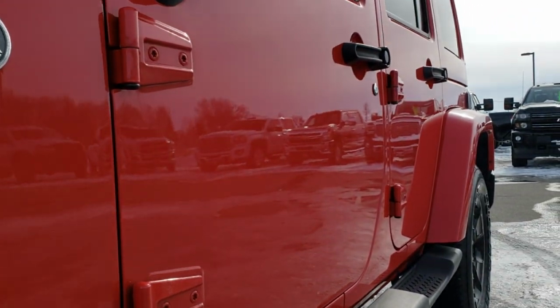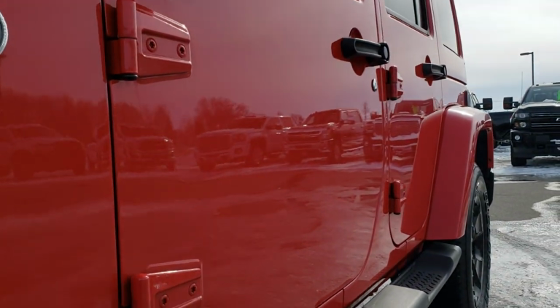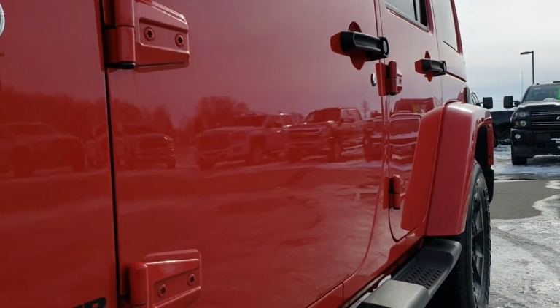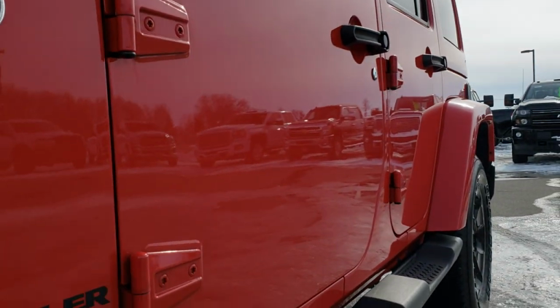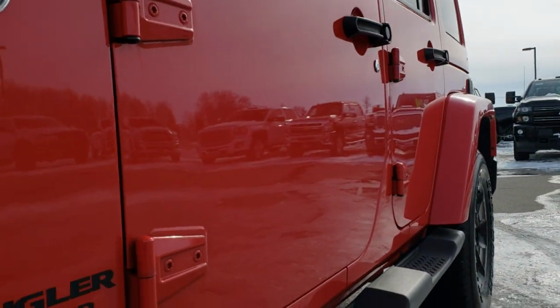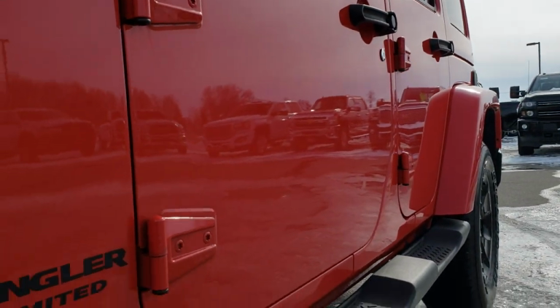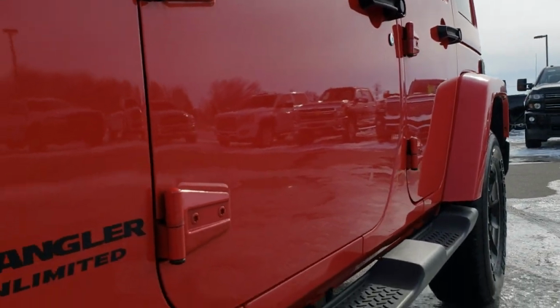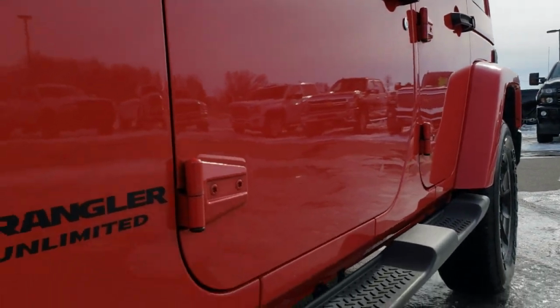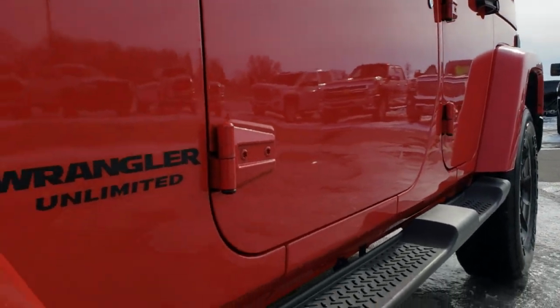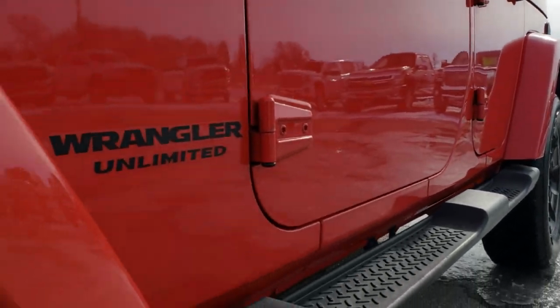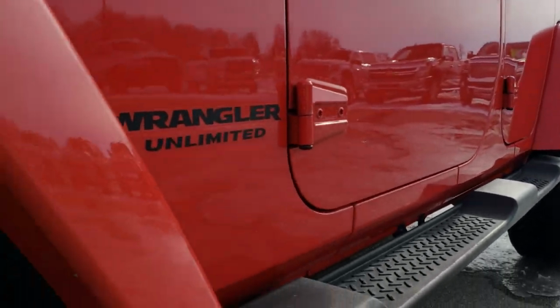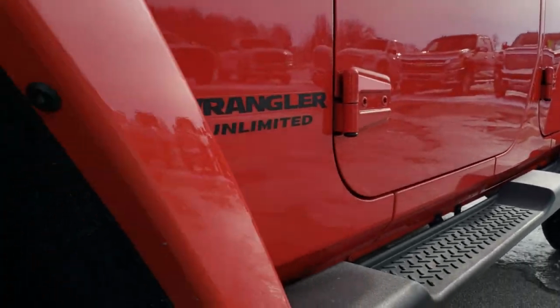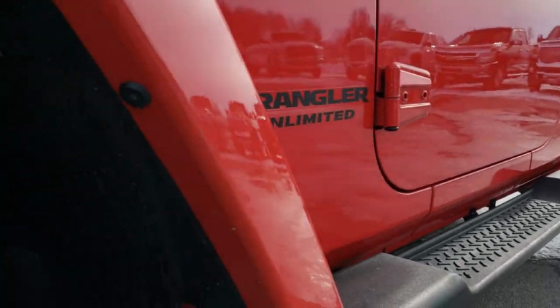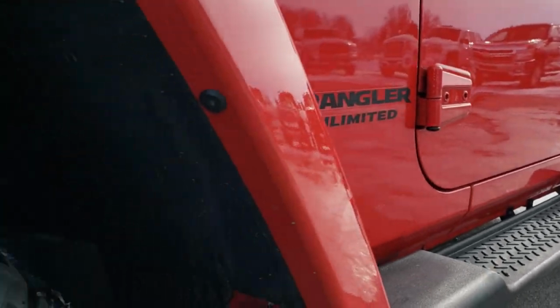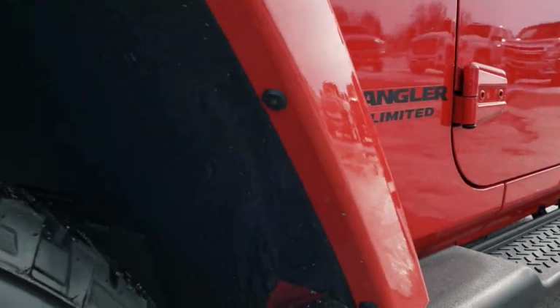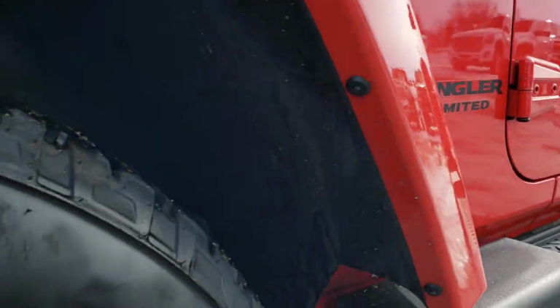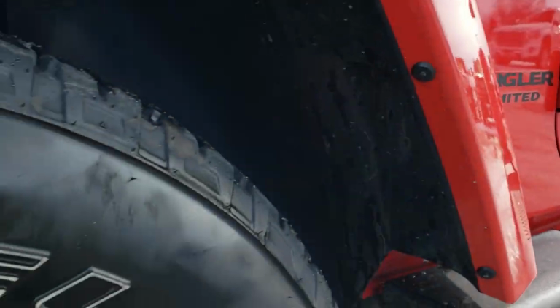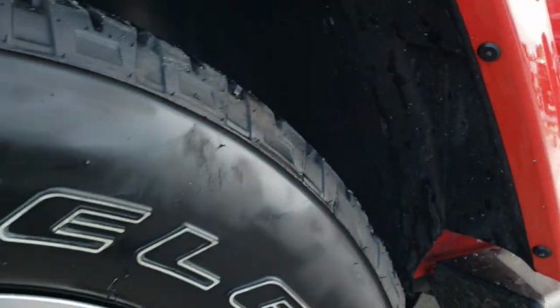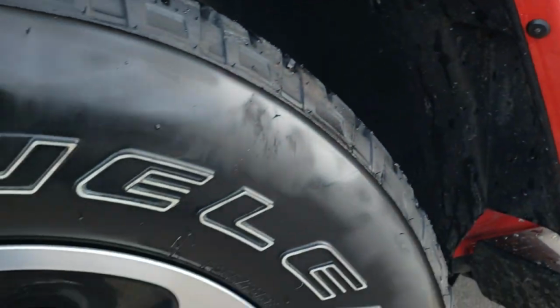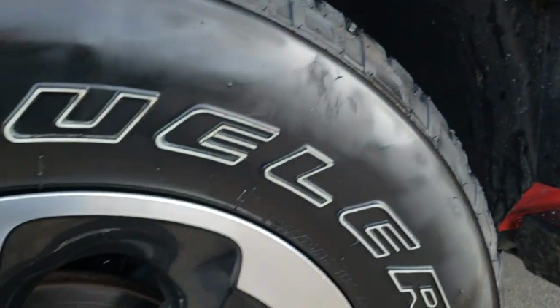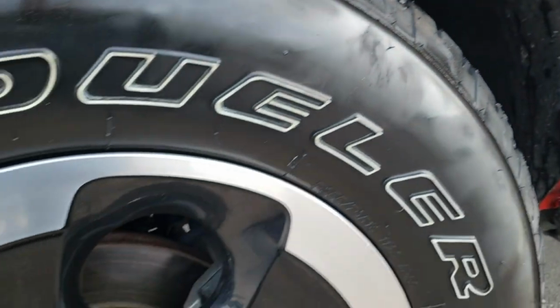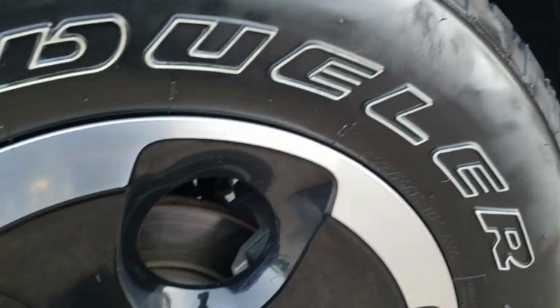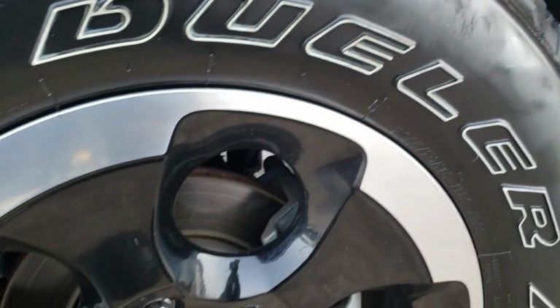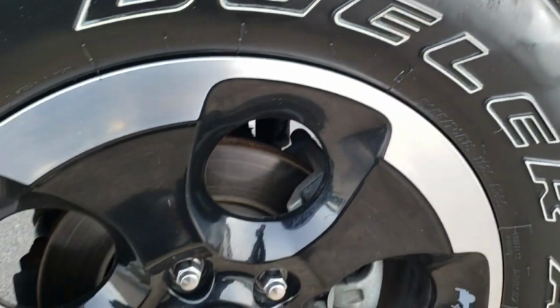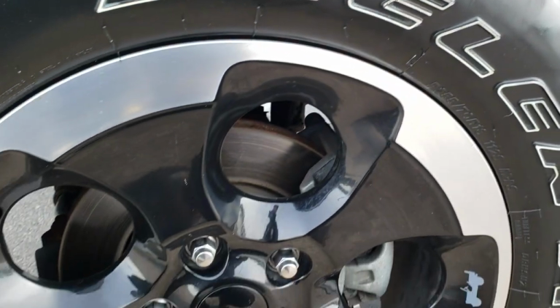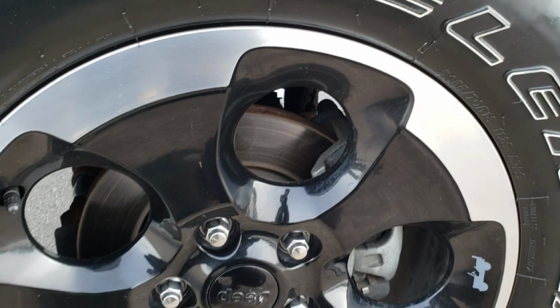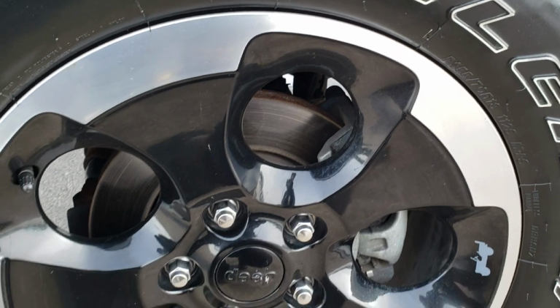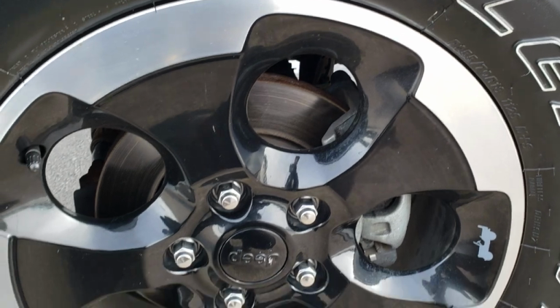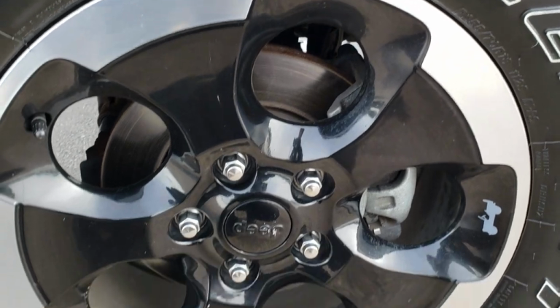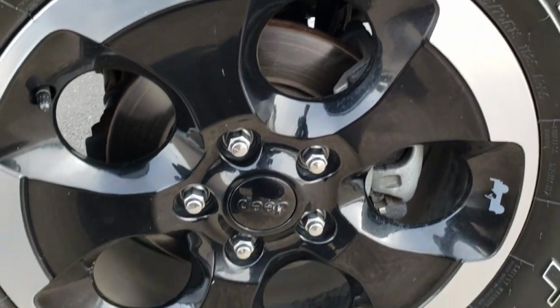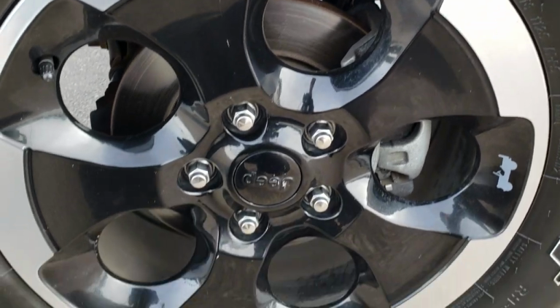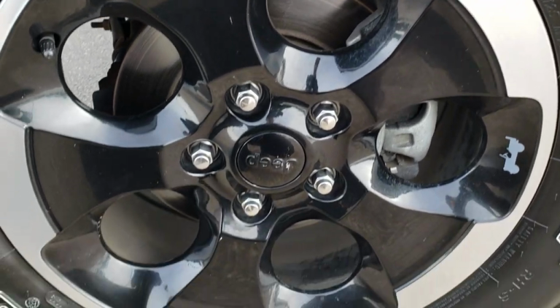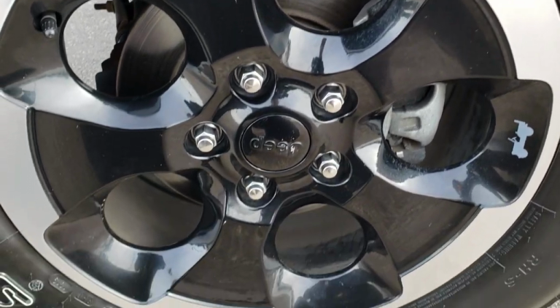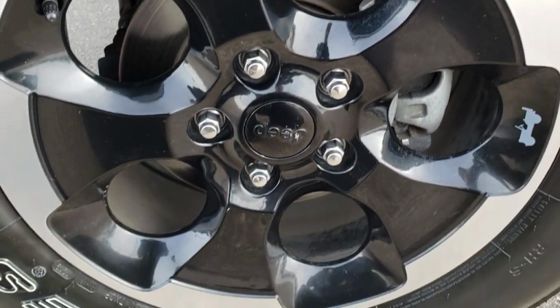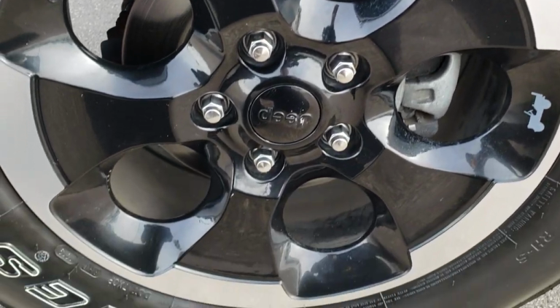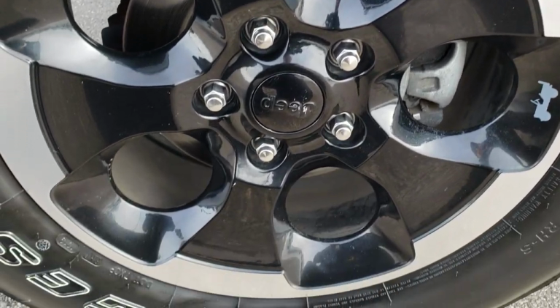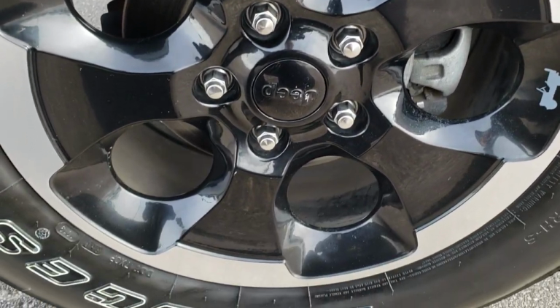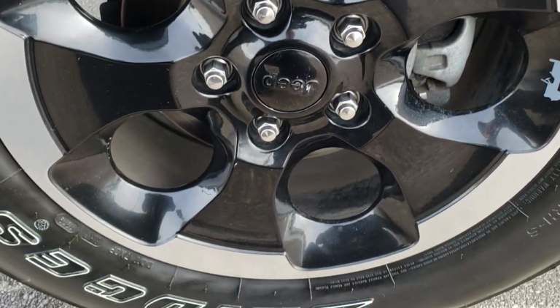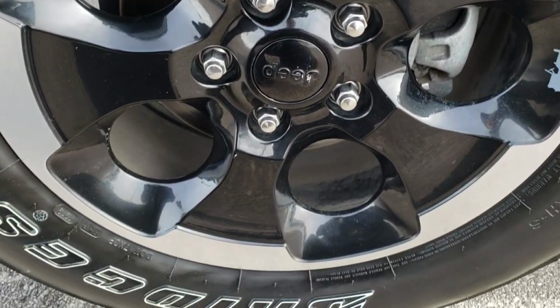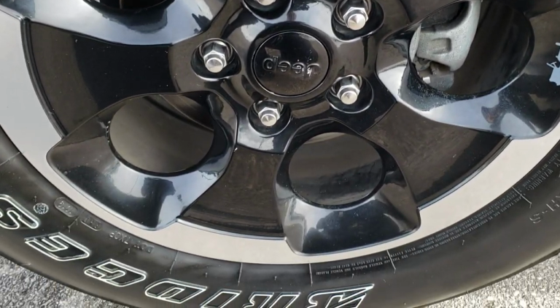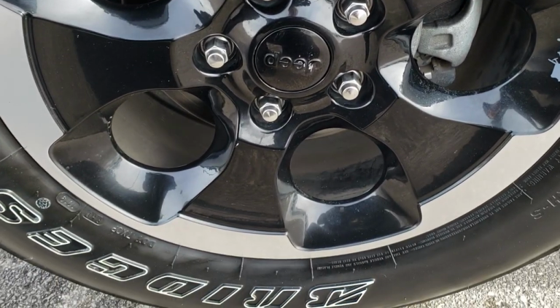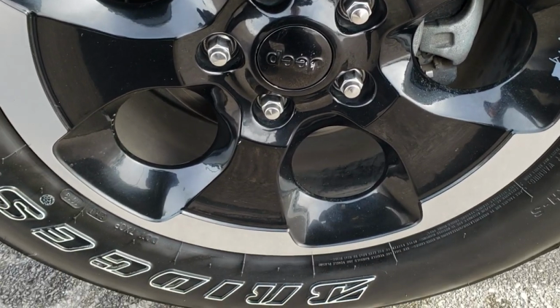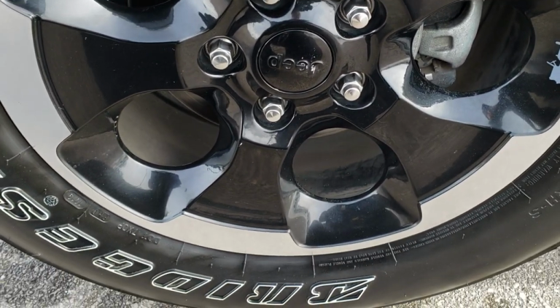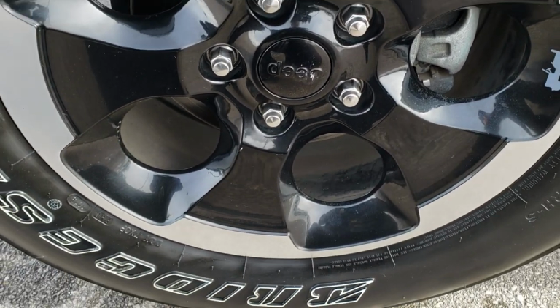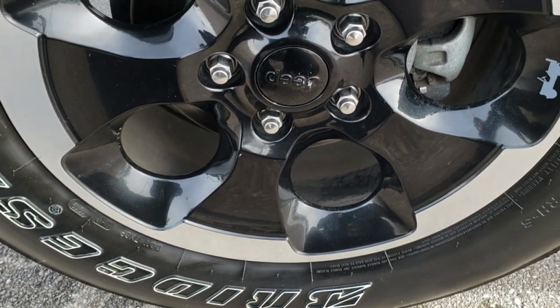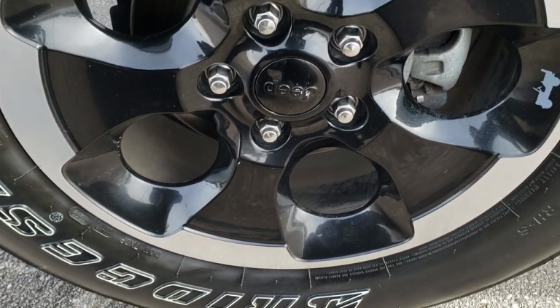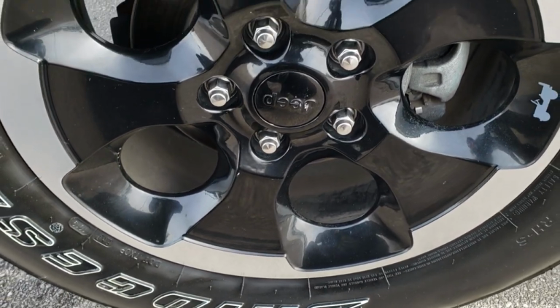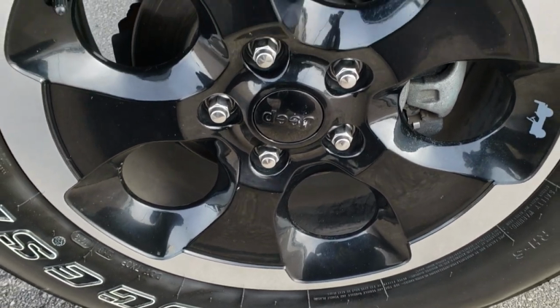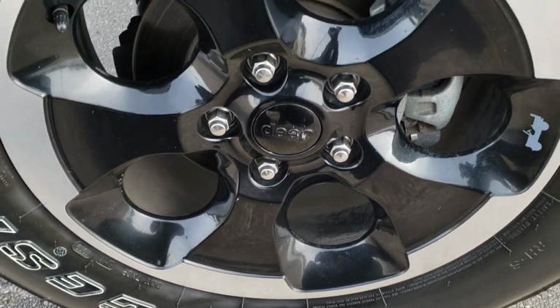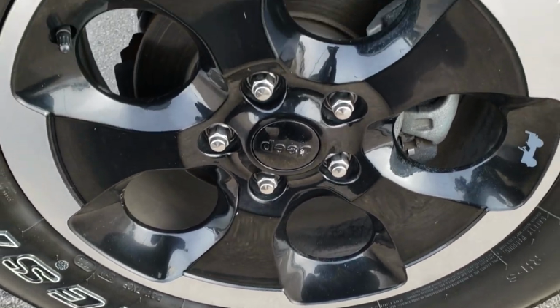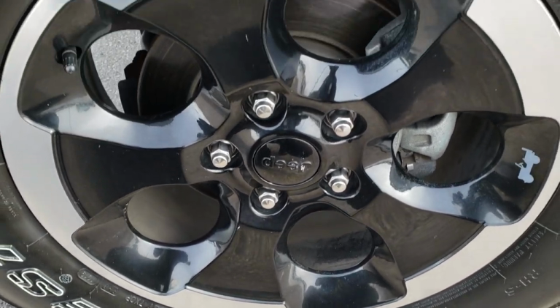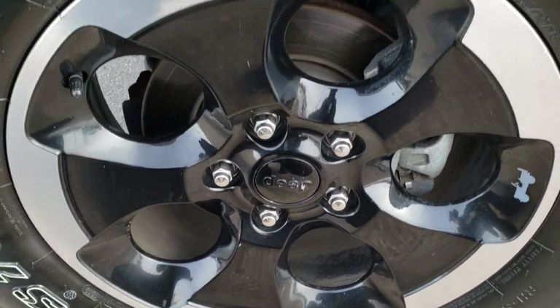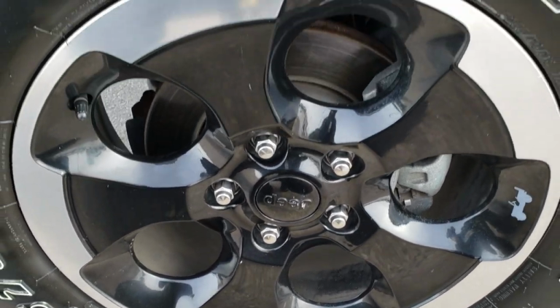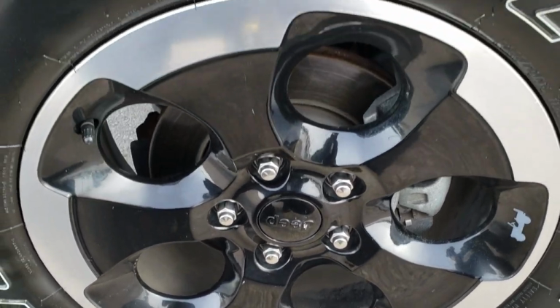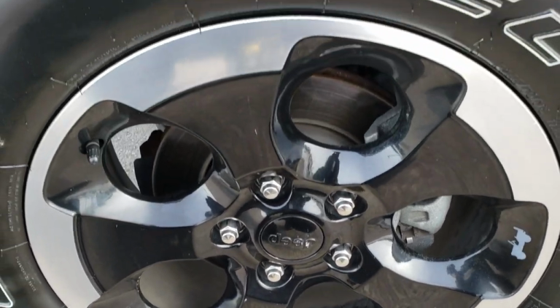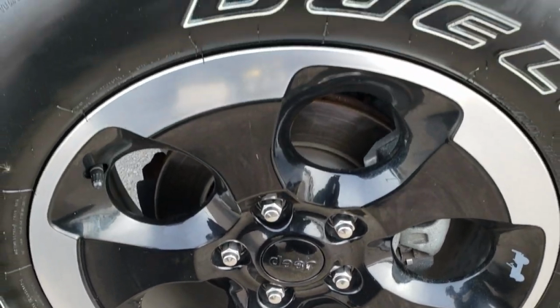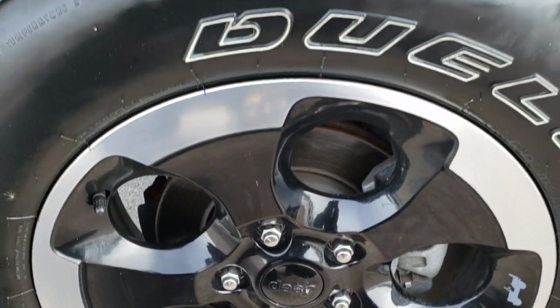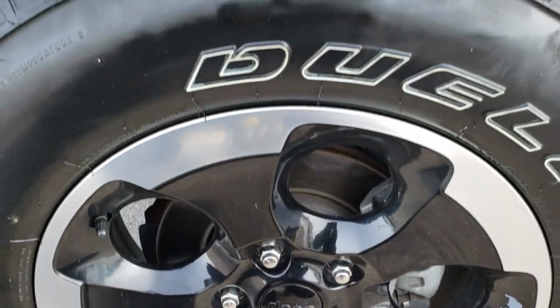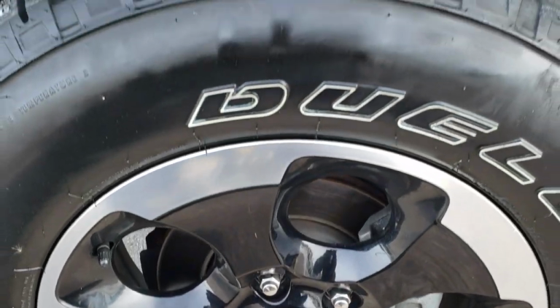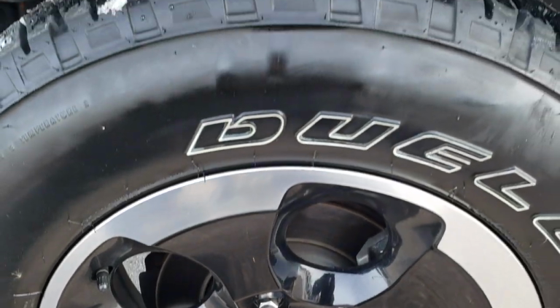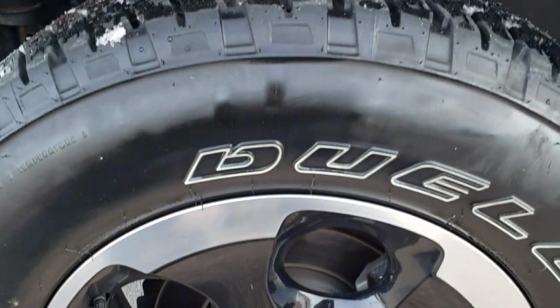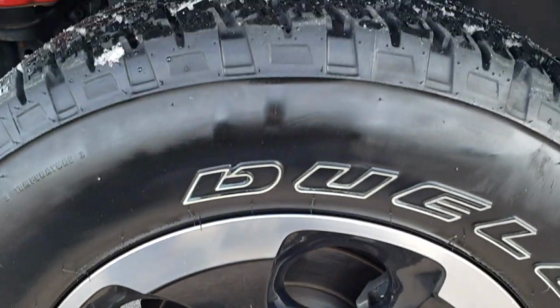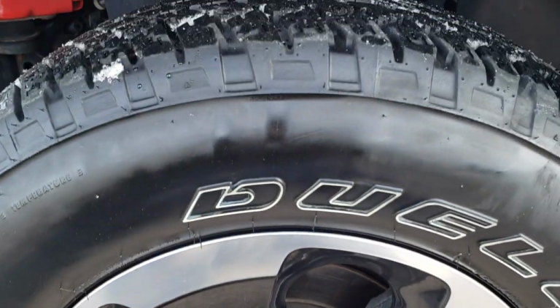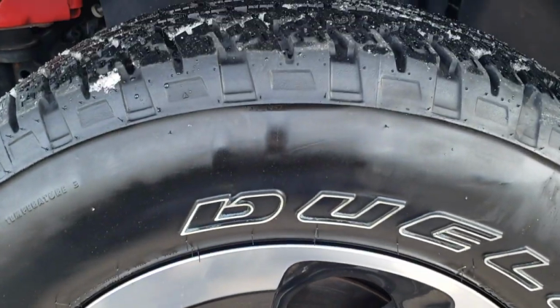If you want to check out more photos of this Jeep, in the upper right hand part of the screen is a link right to our website. Click that and check us out there.